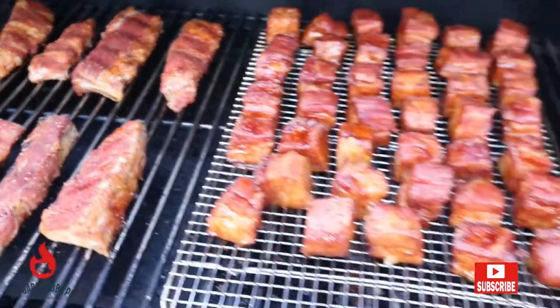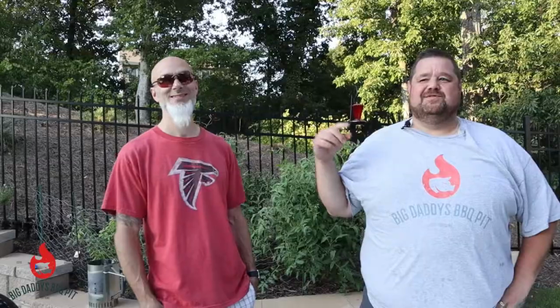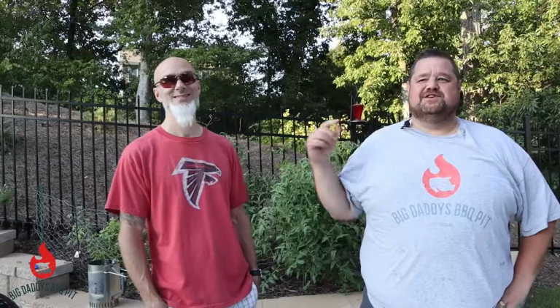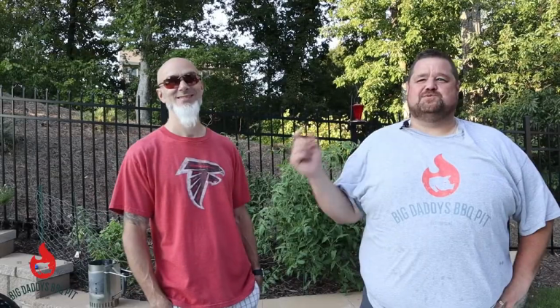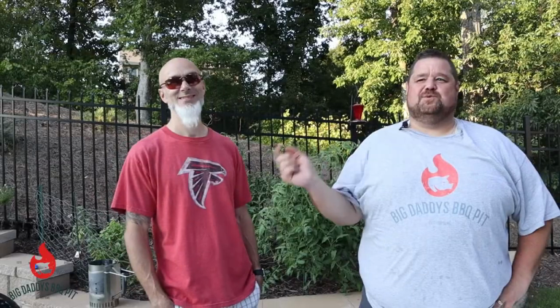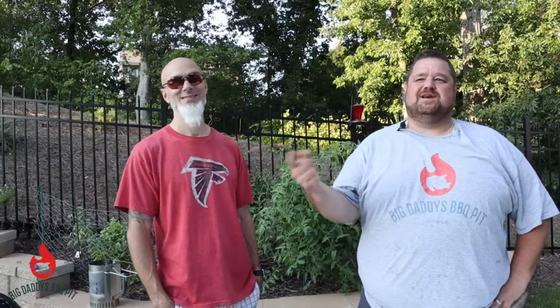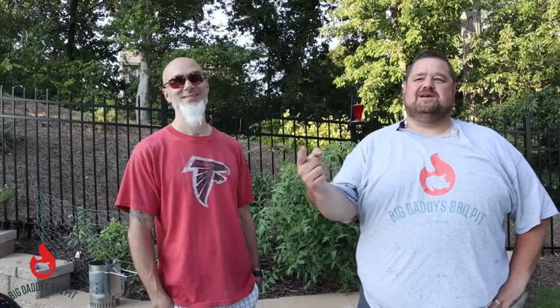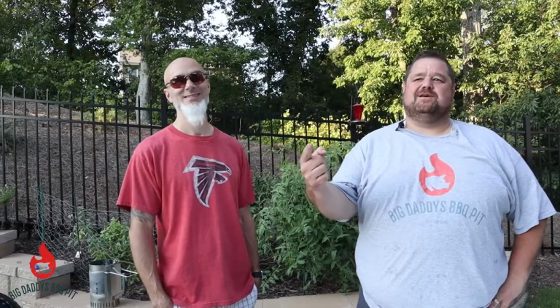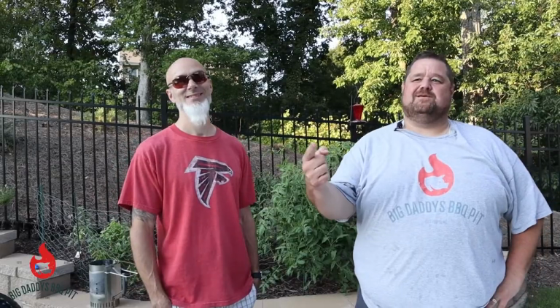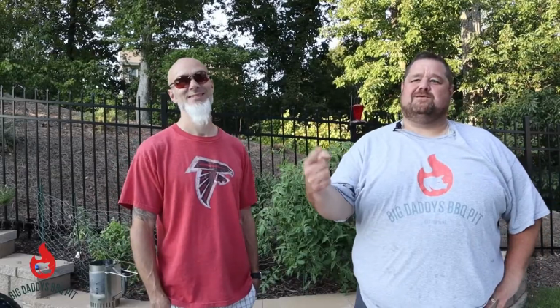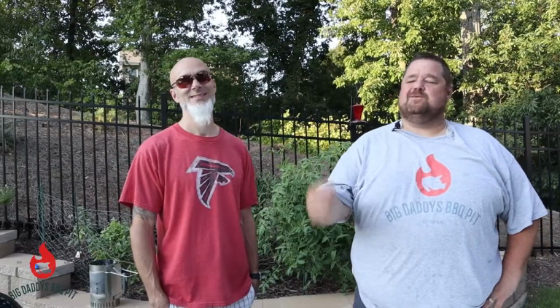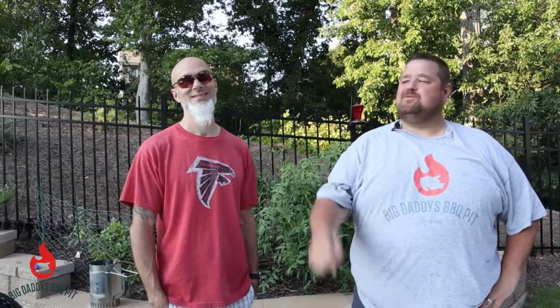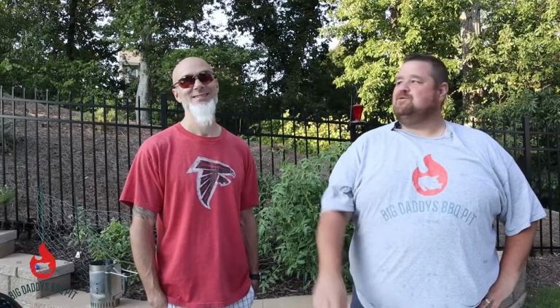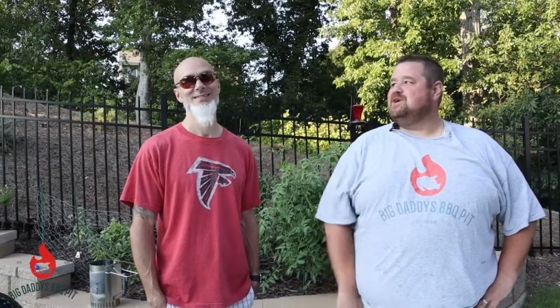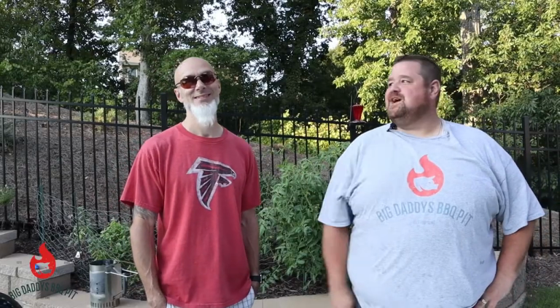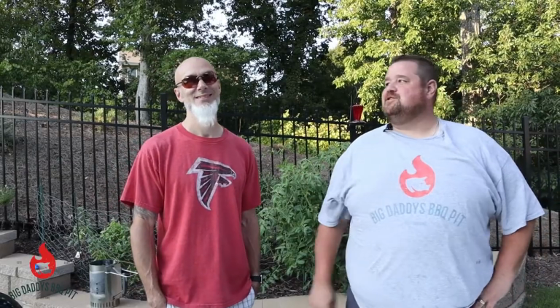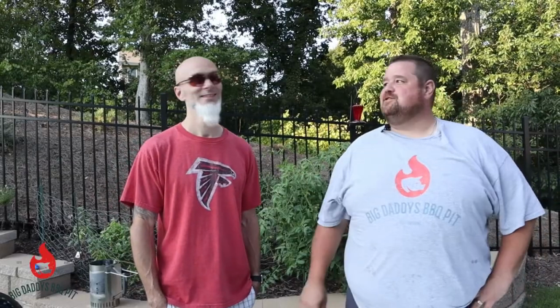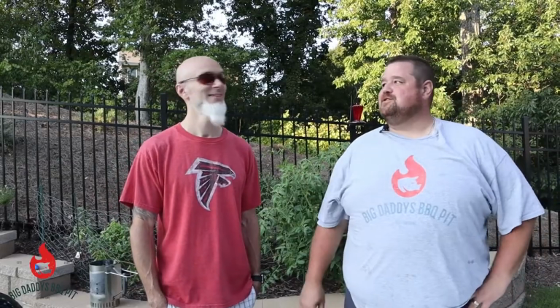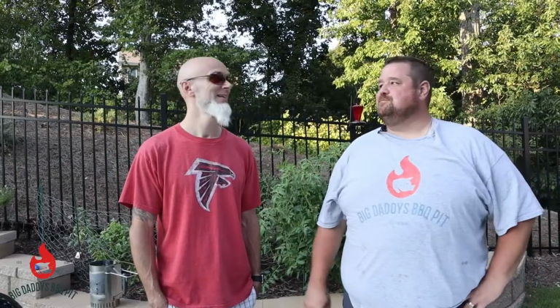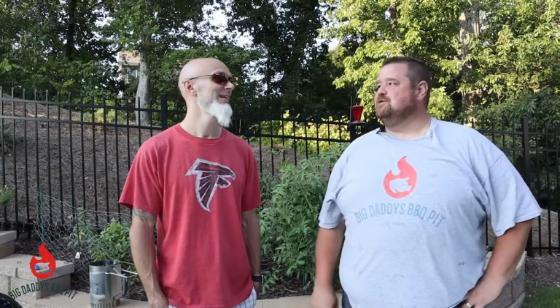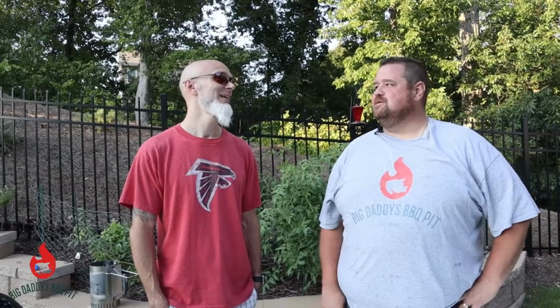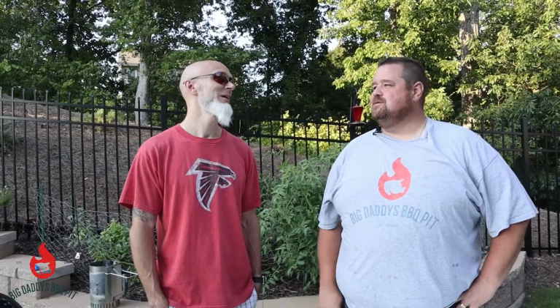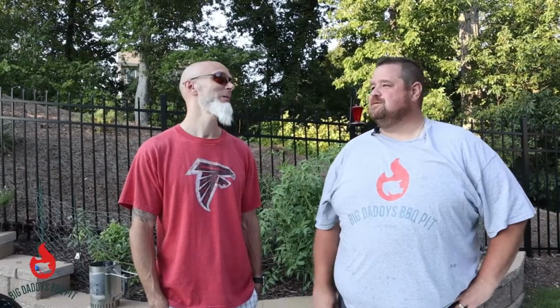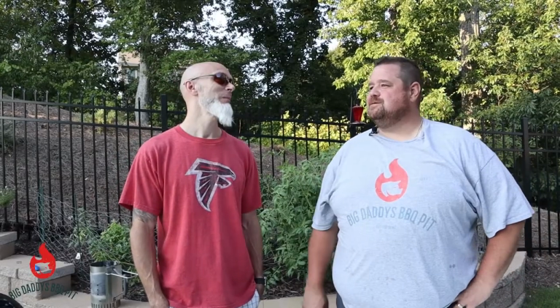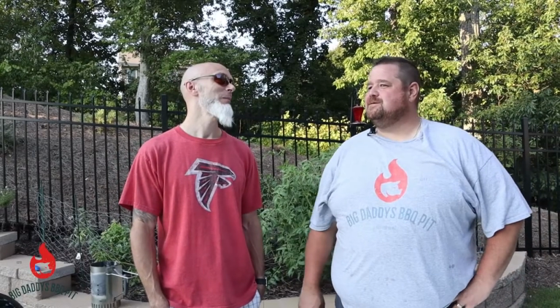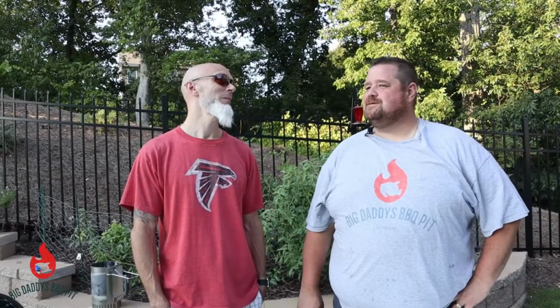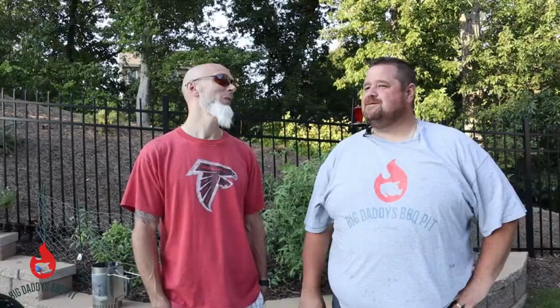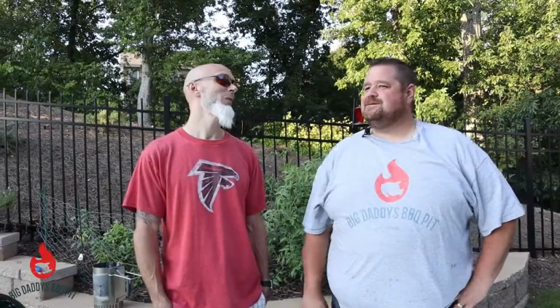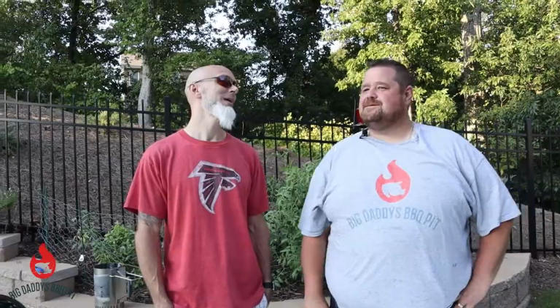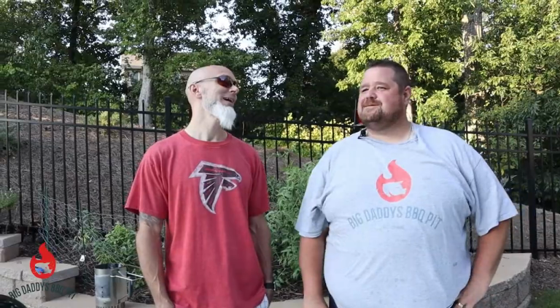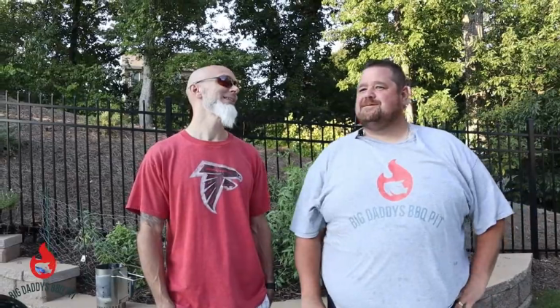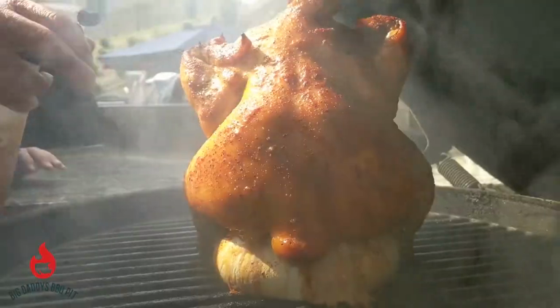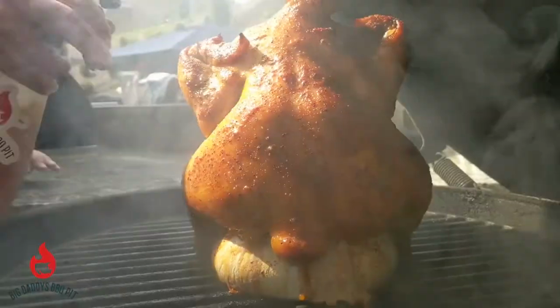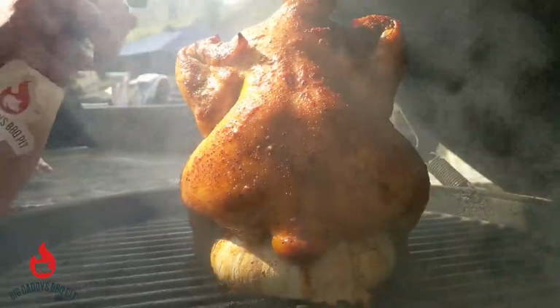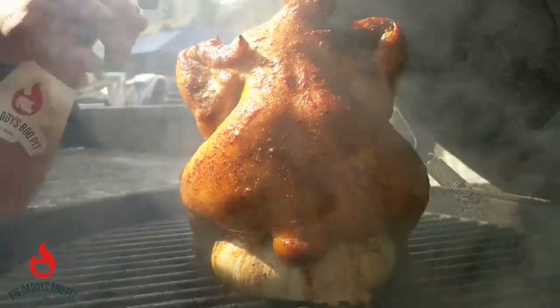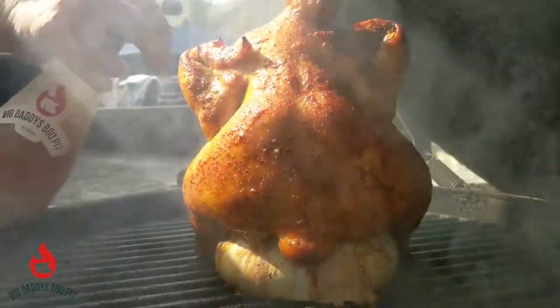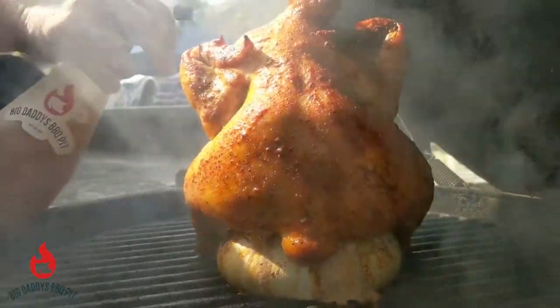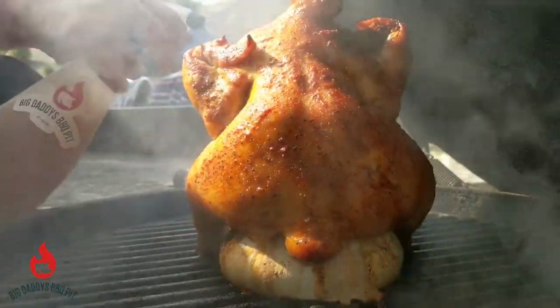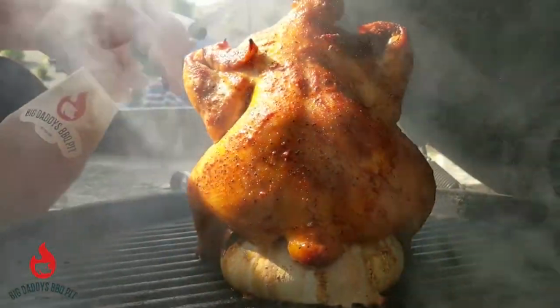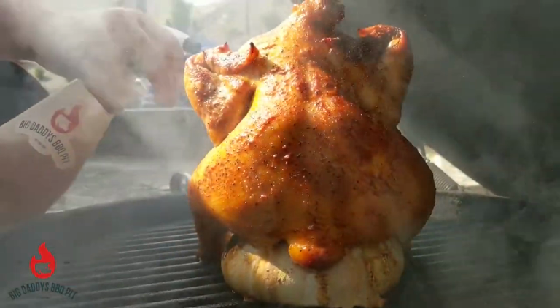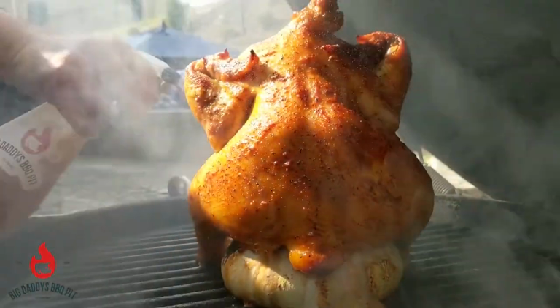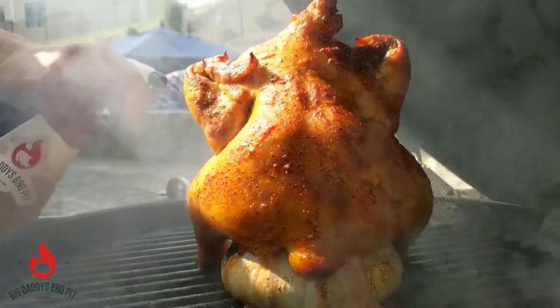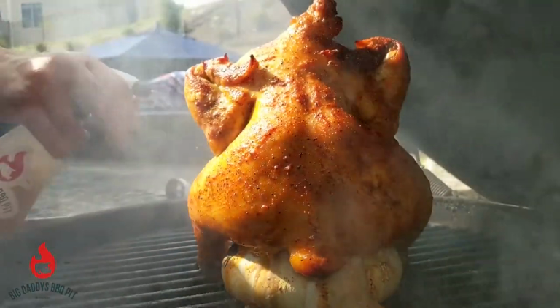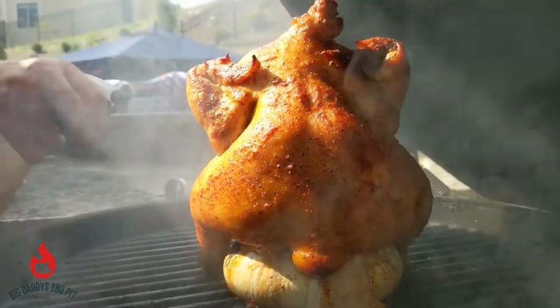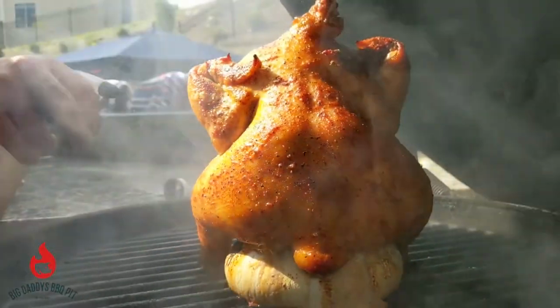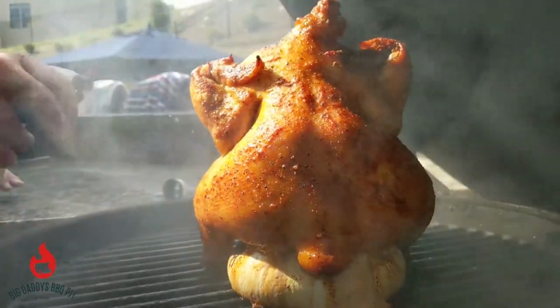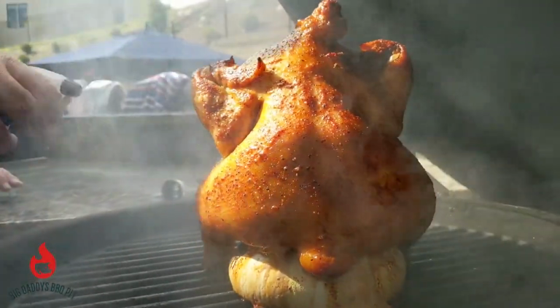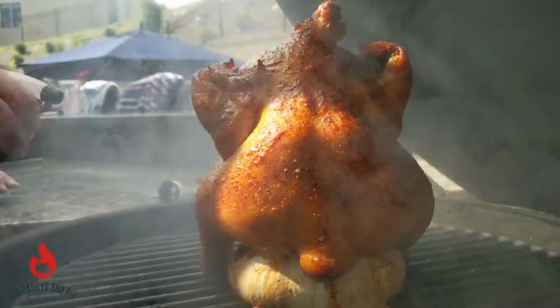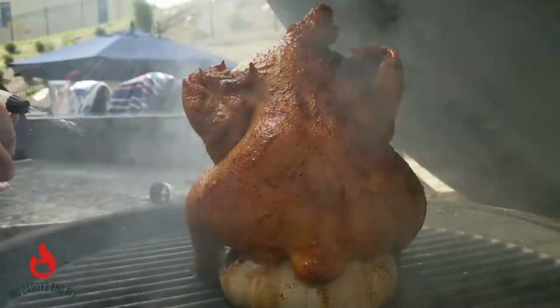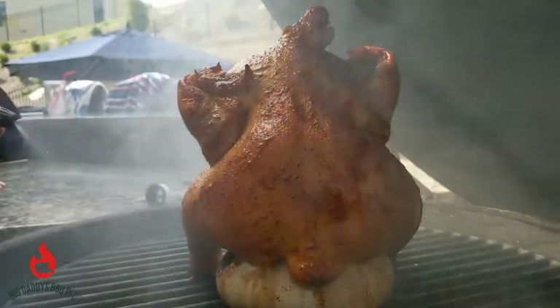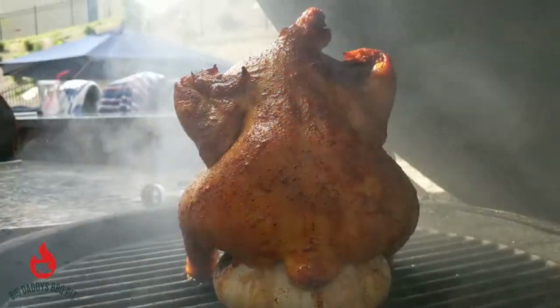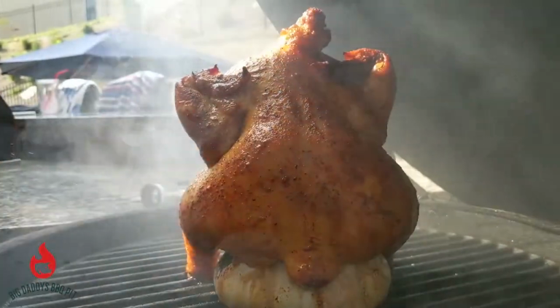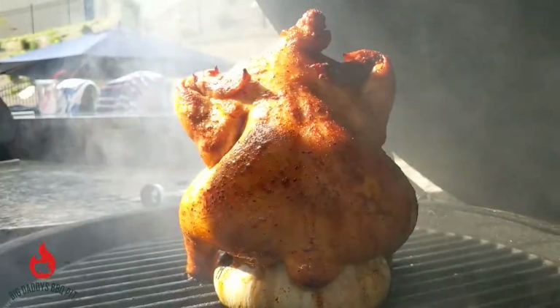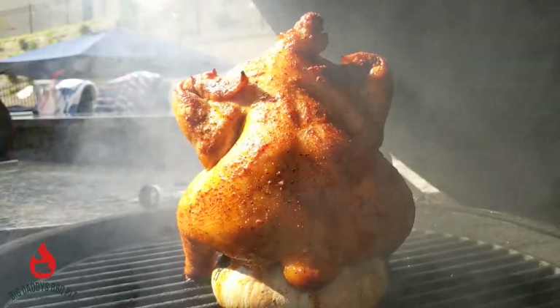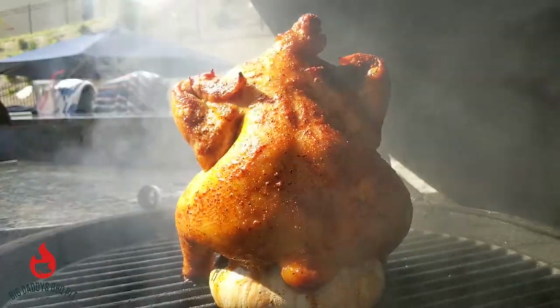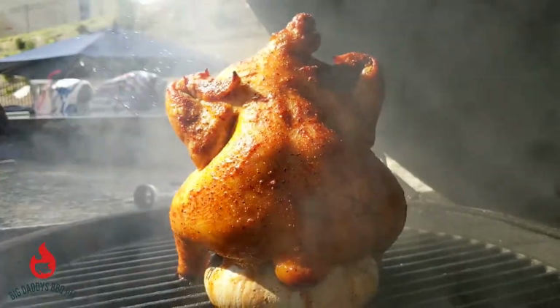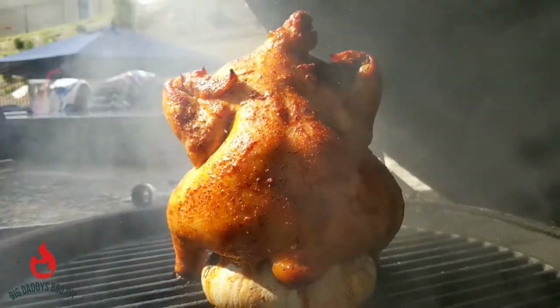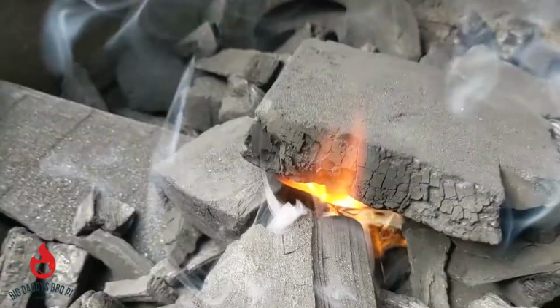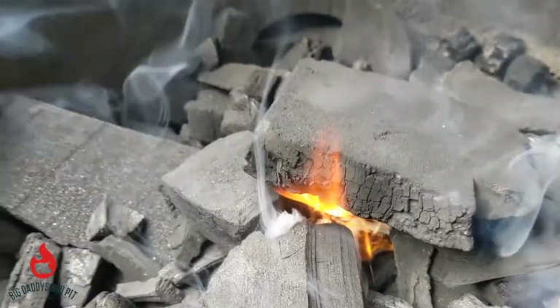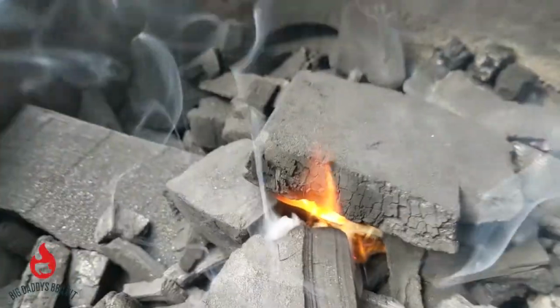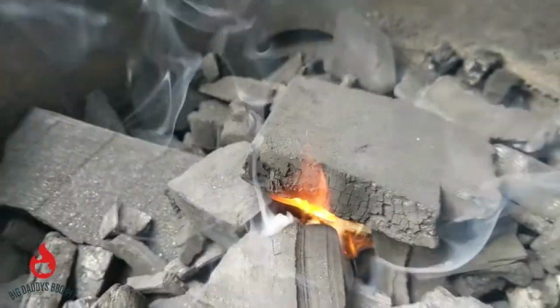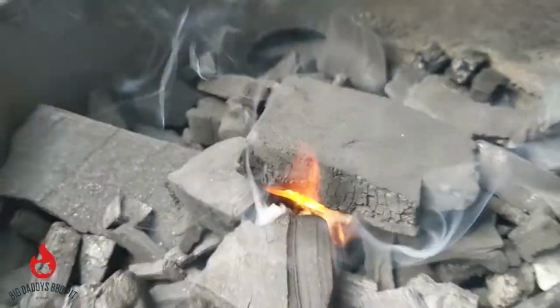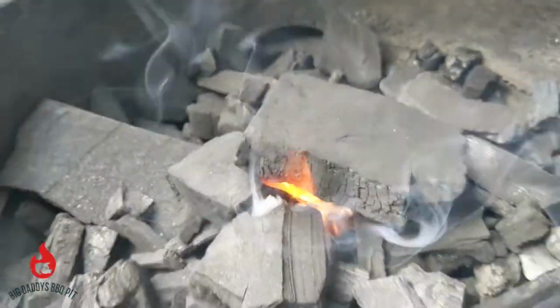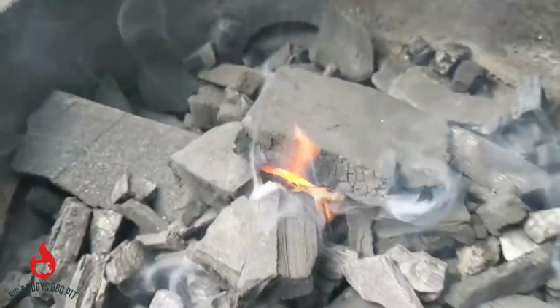This week, what do we got cooking, Bill? We got some beer can chicken on the Big Green Egg.